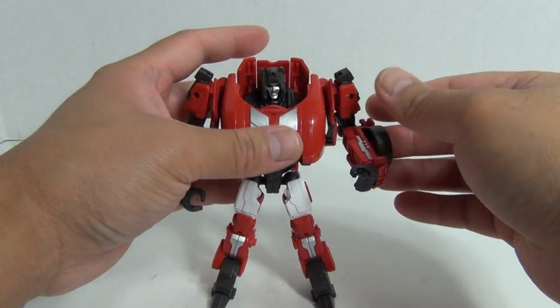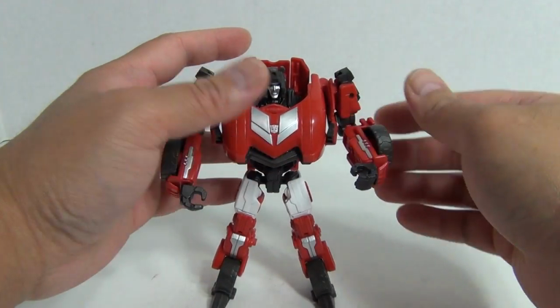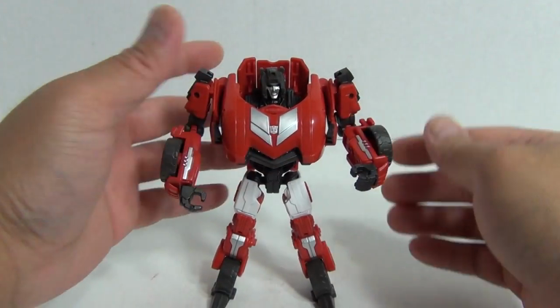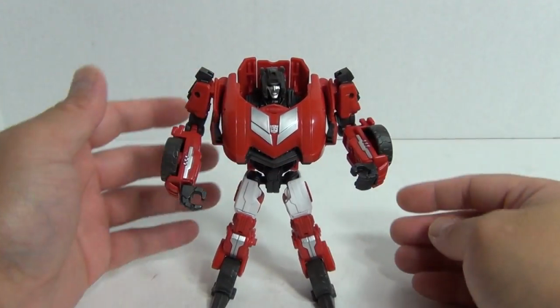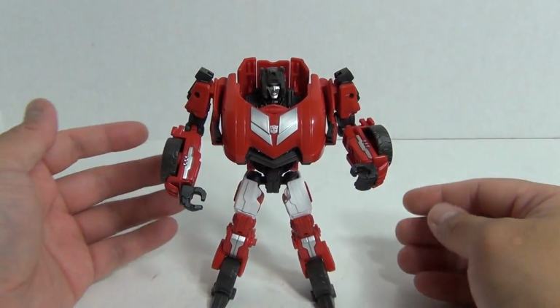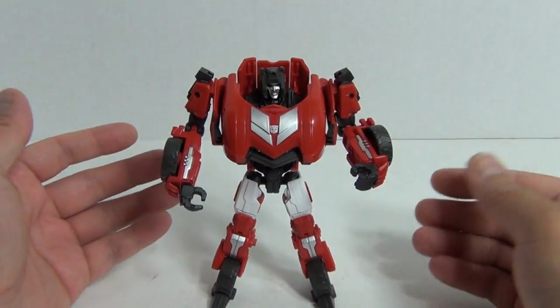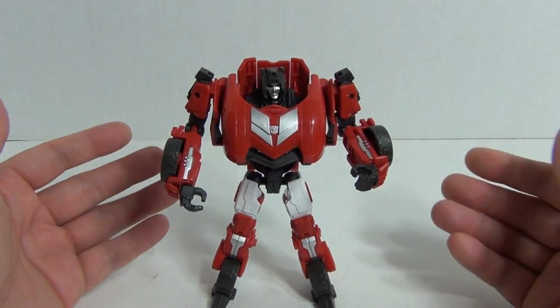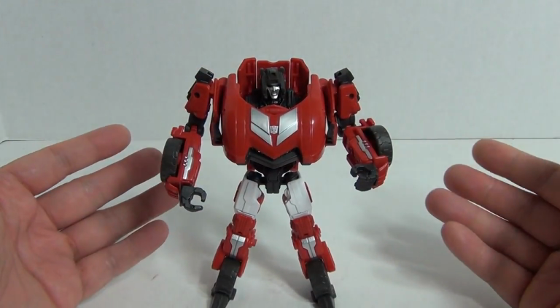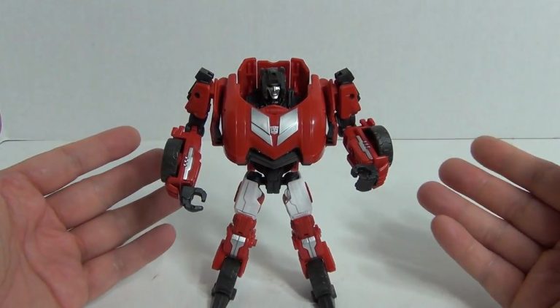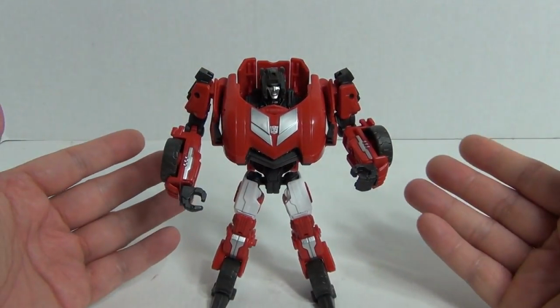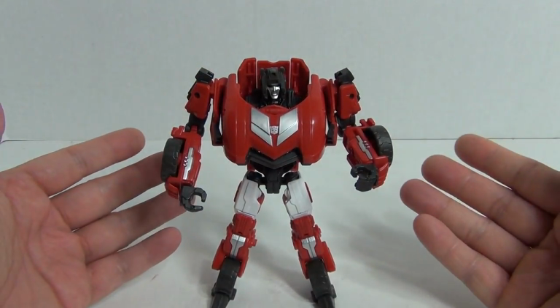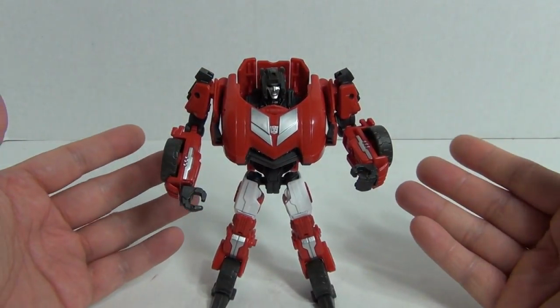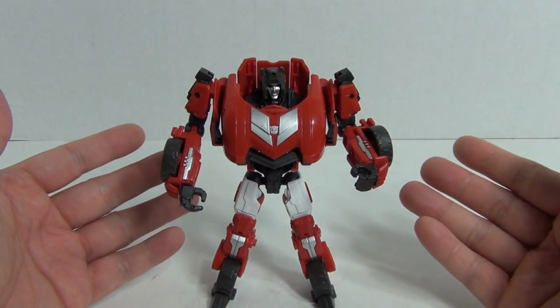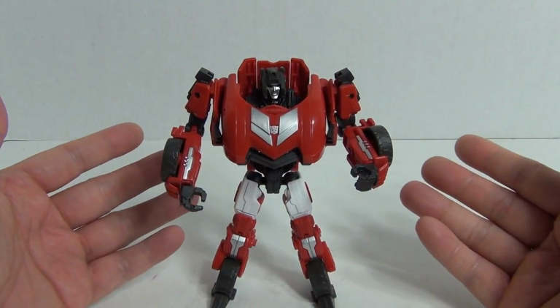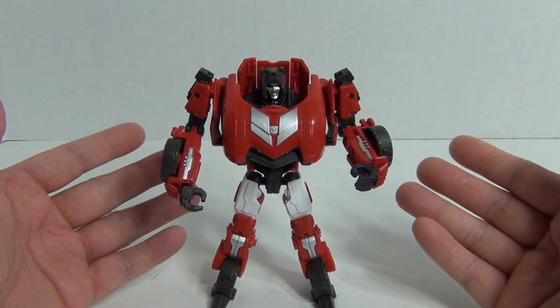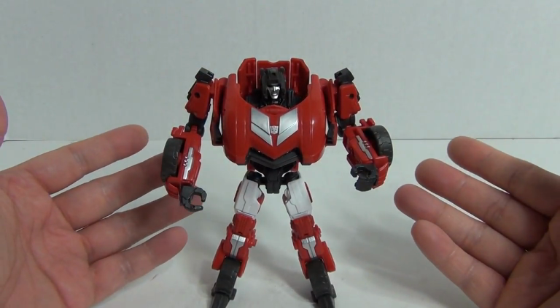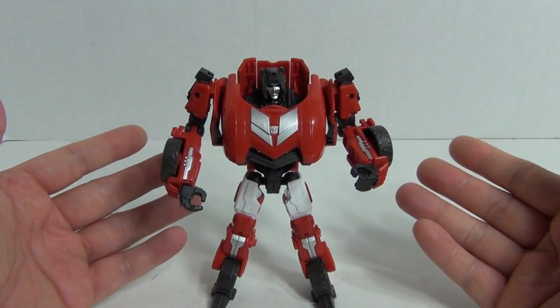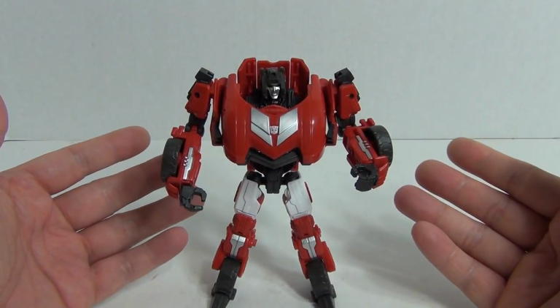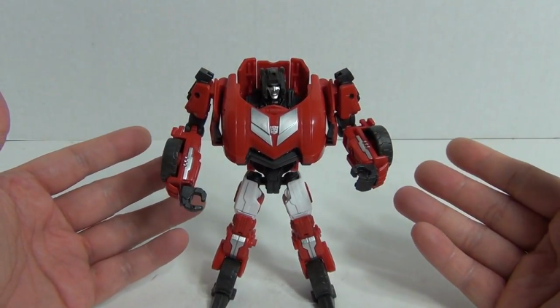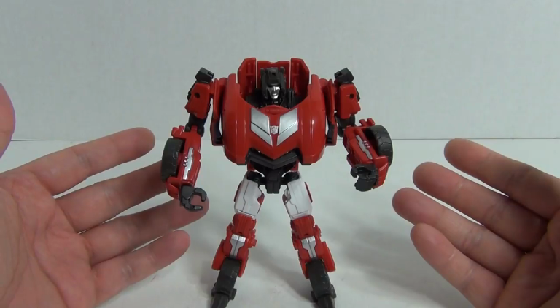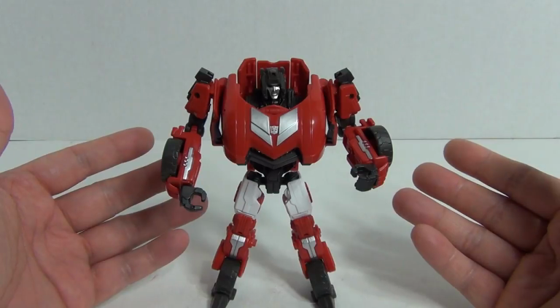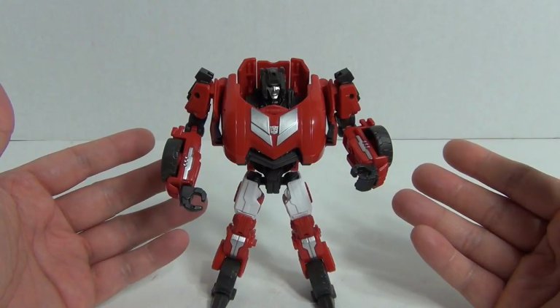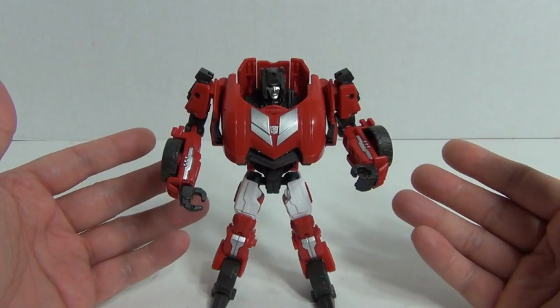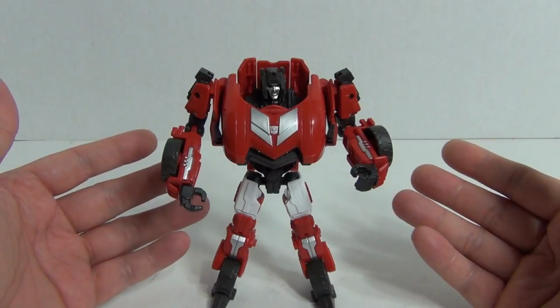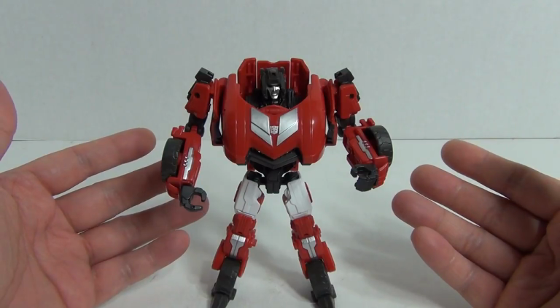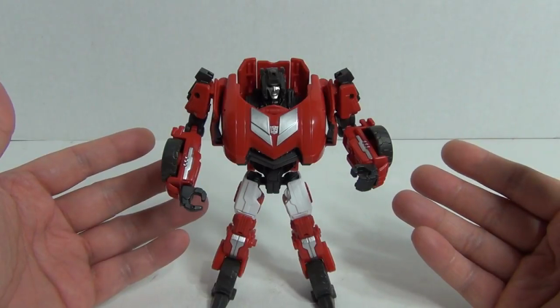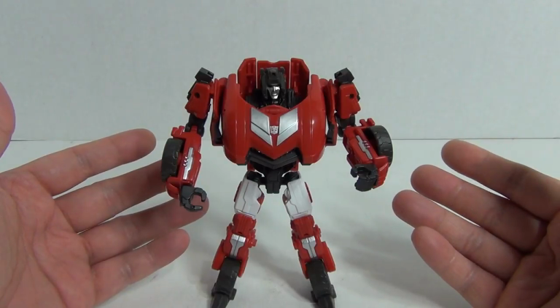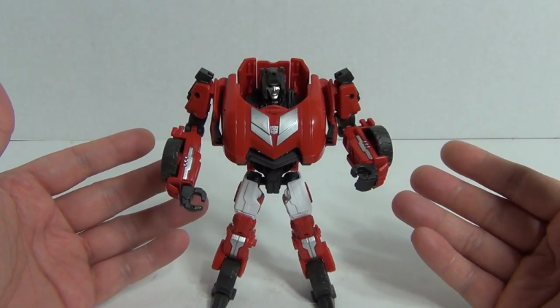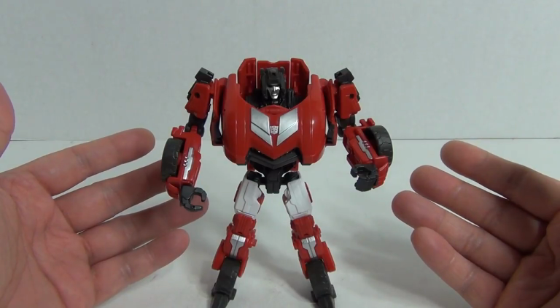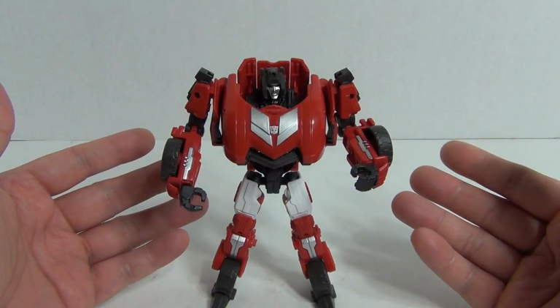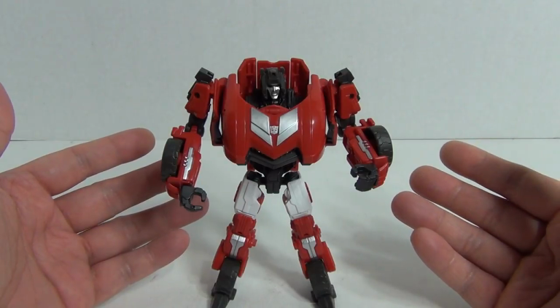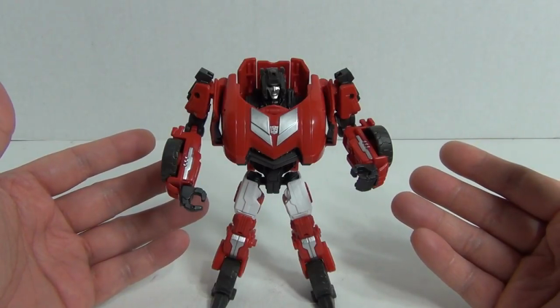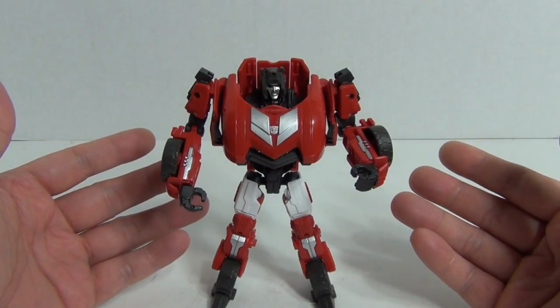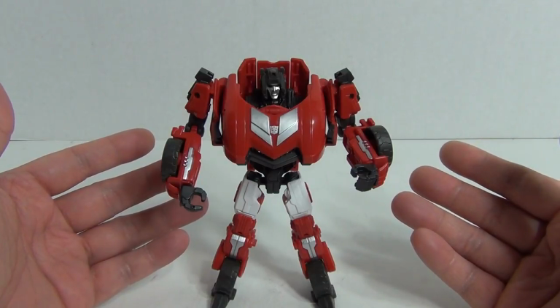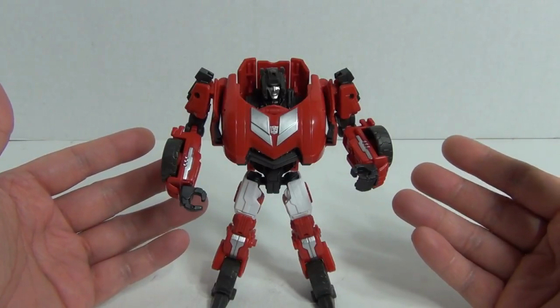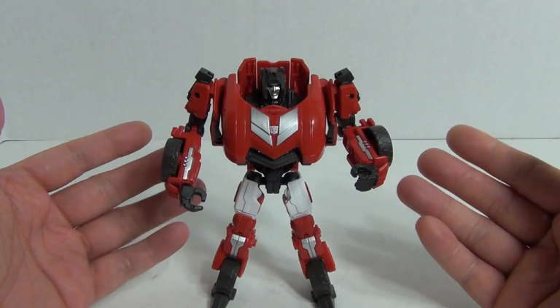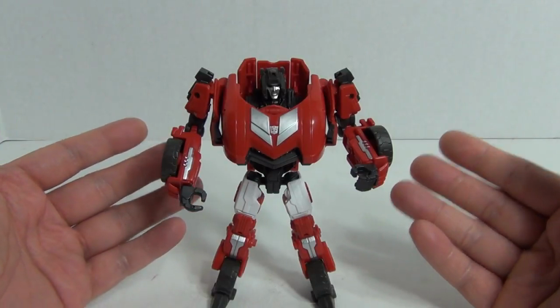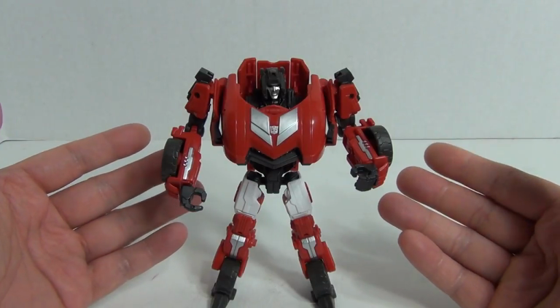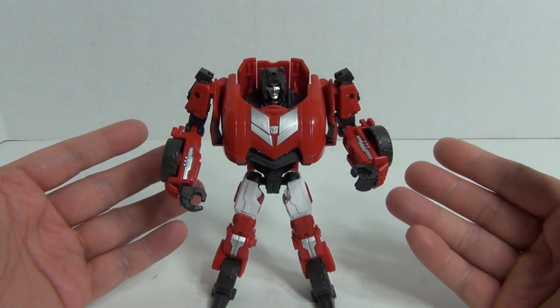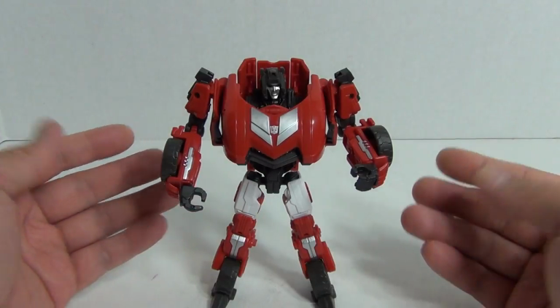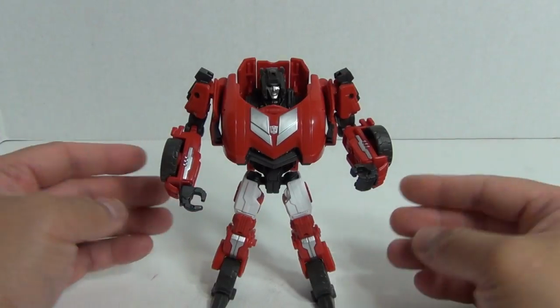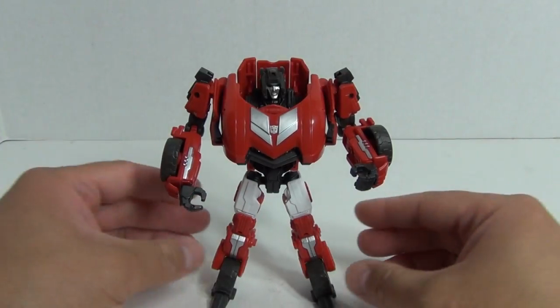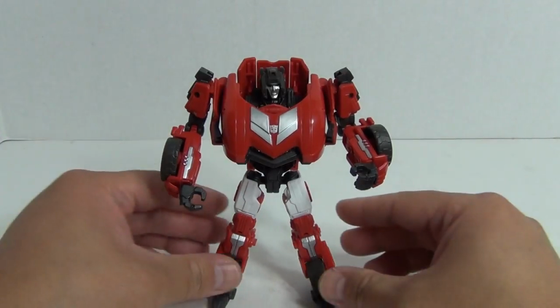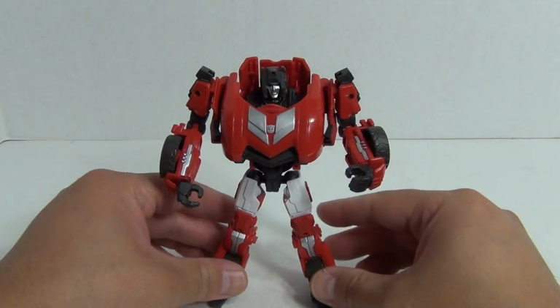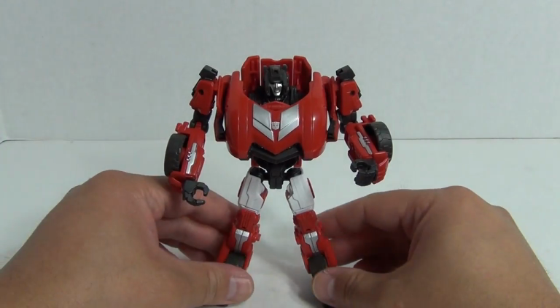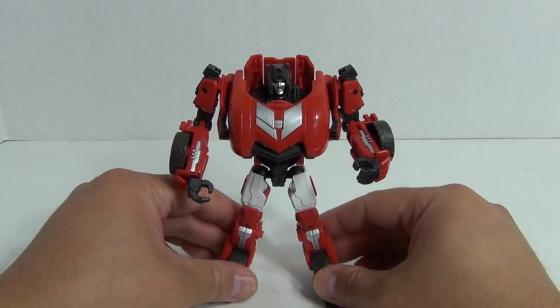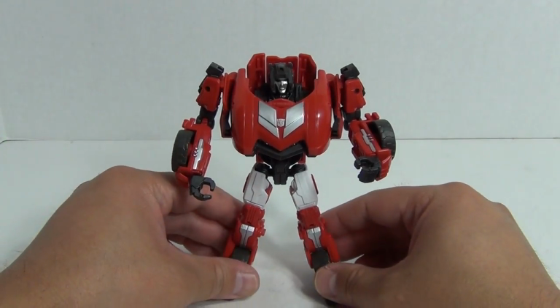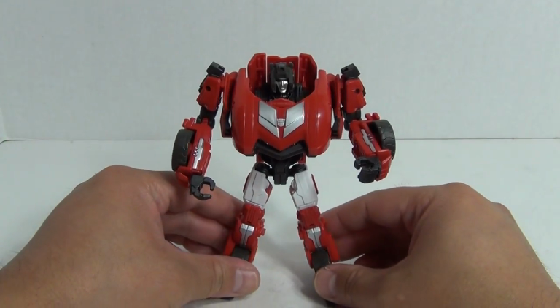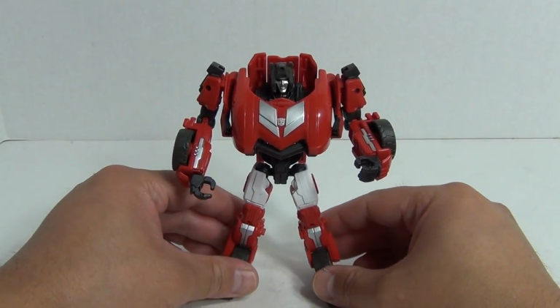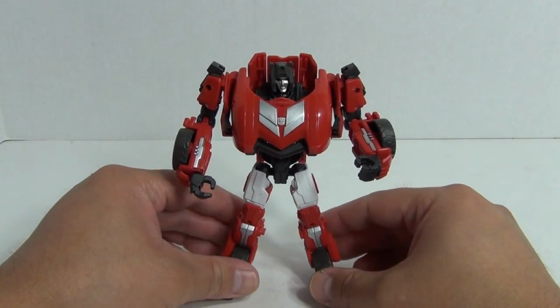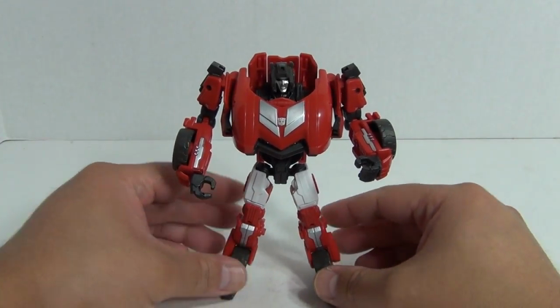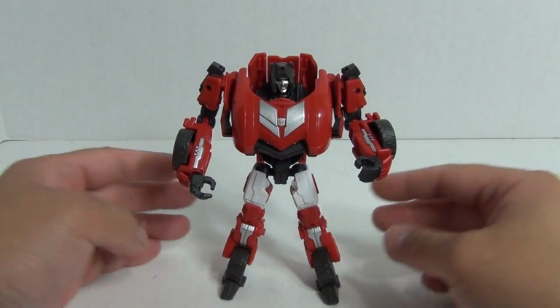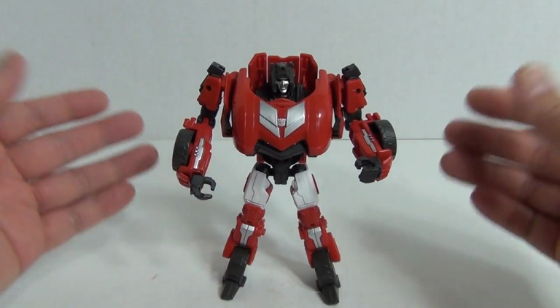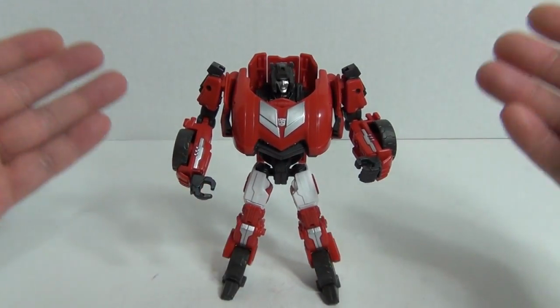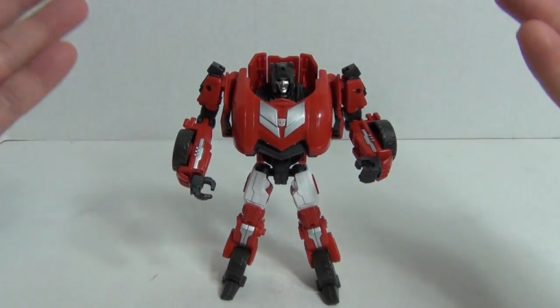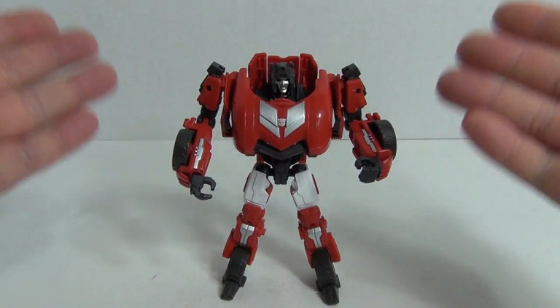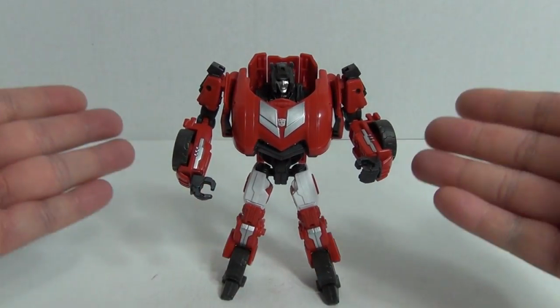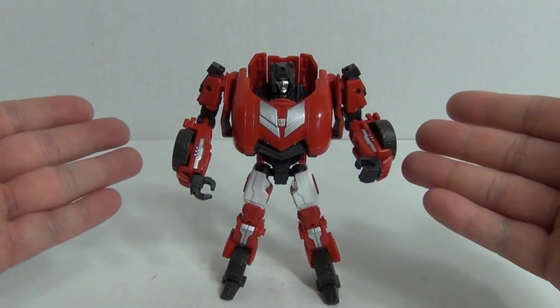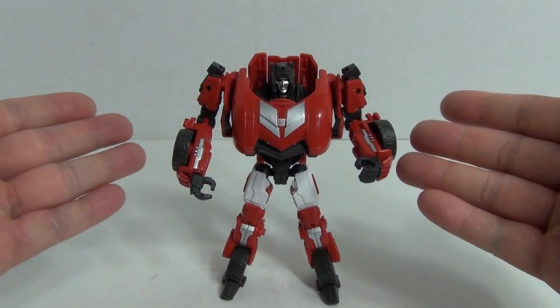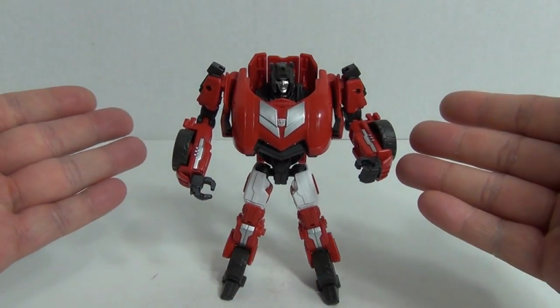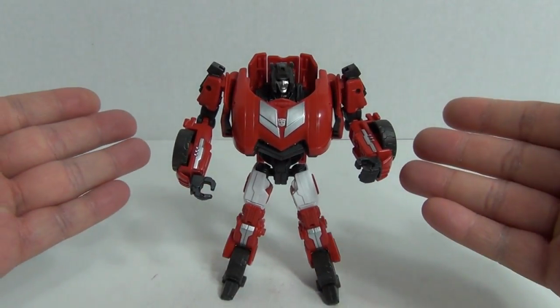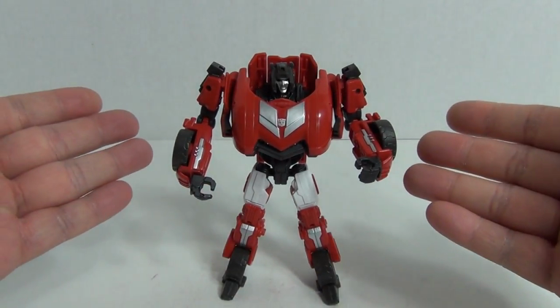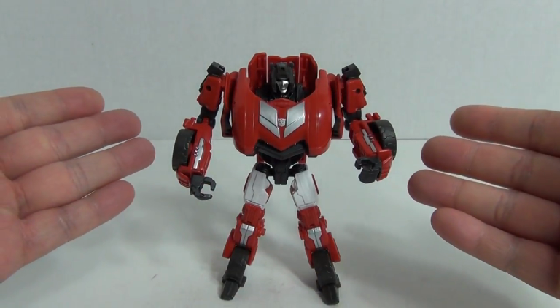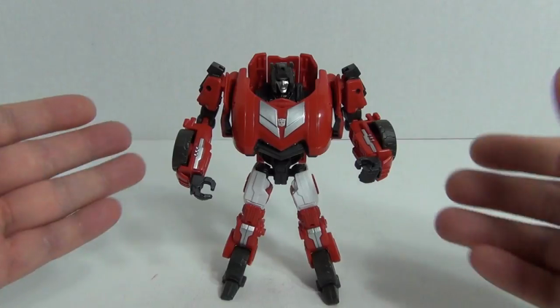Thanks for watching. This has been my review of Transformers Generations Fall of Cybertron Sideswipe.